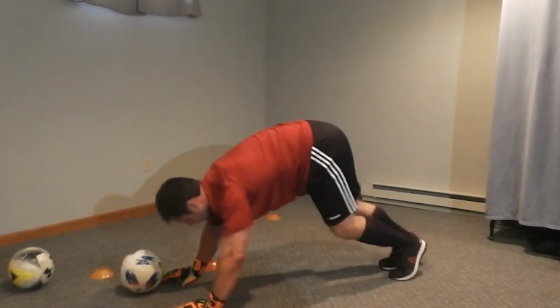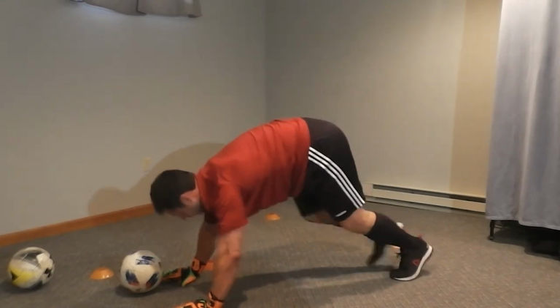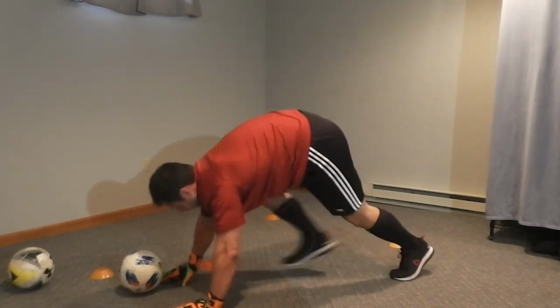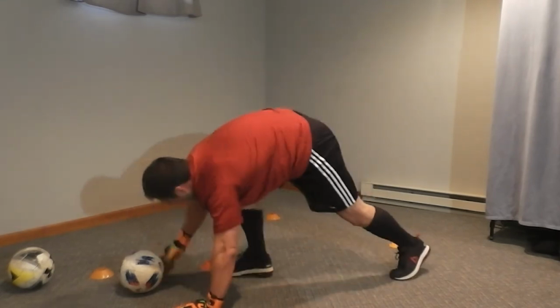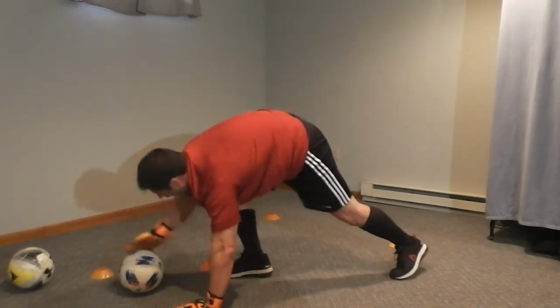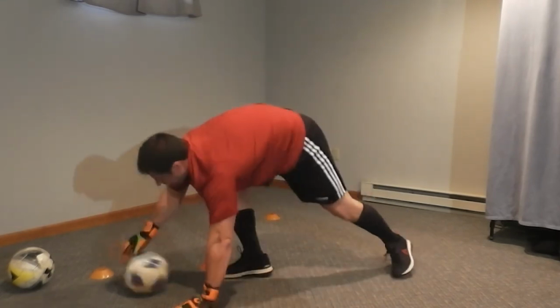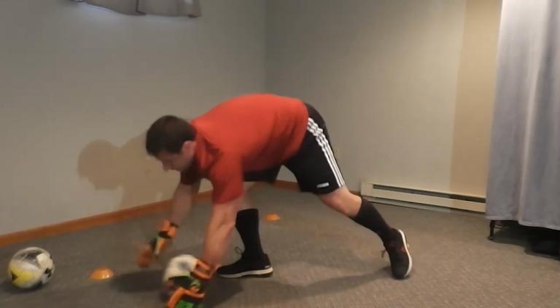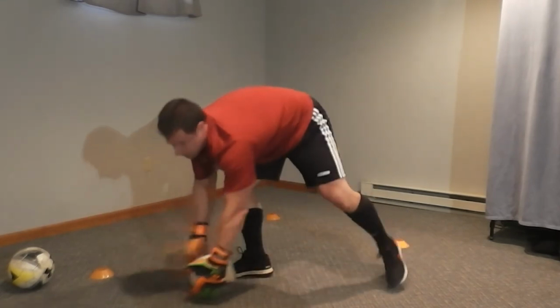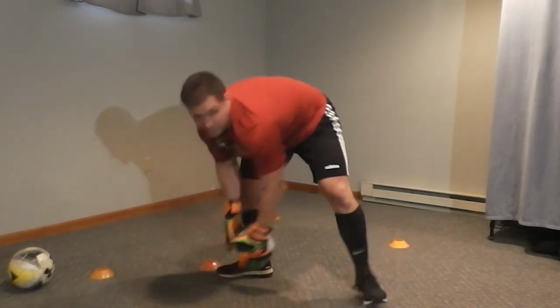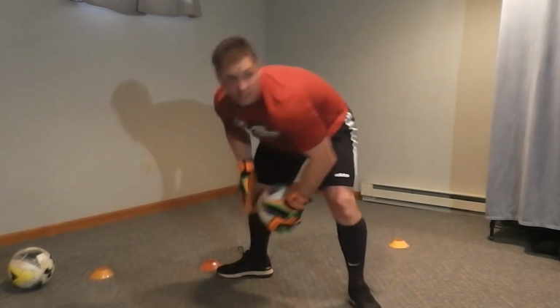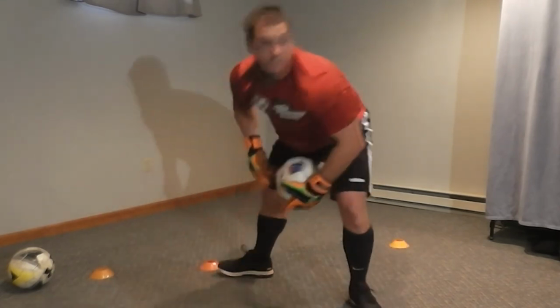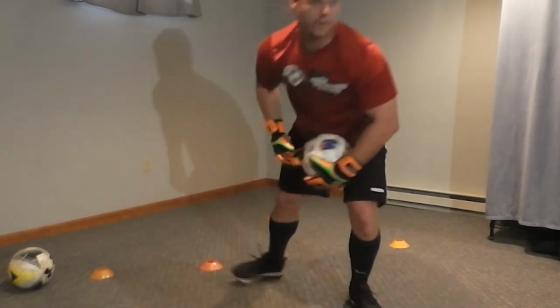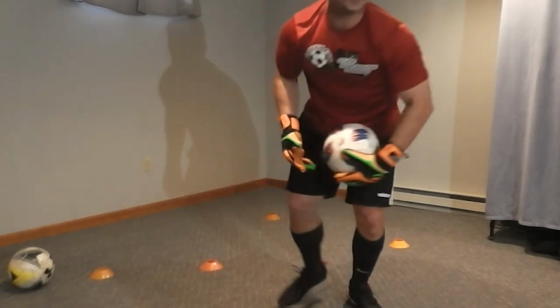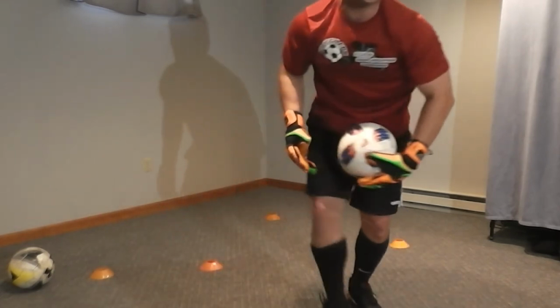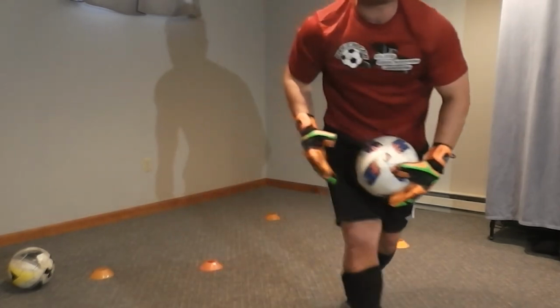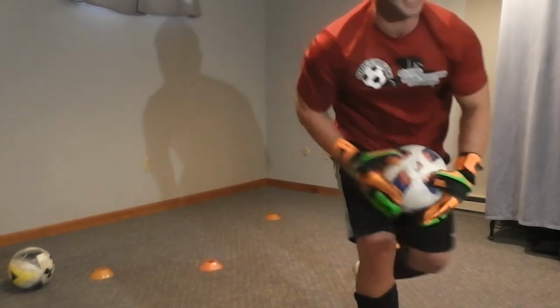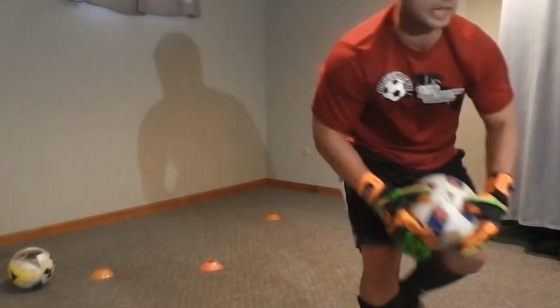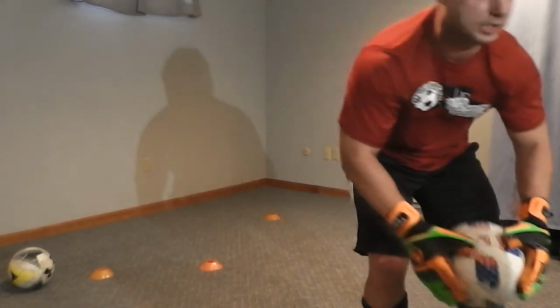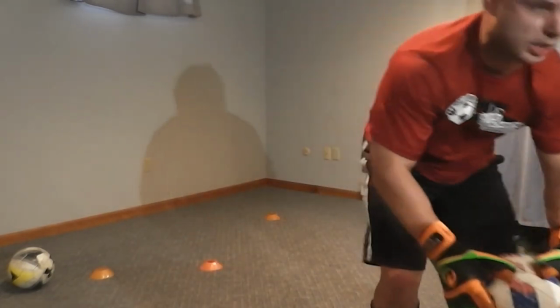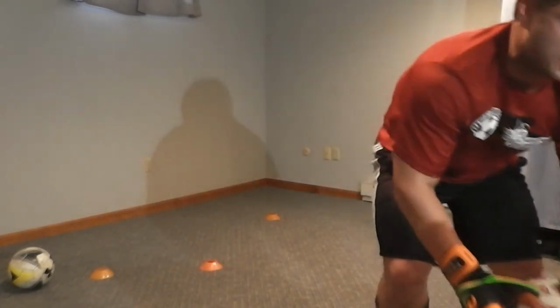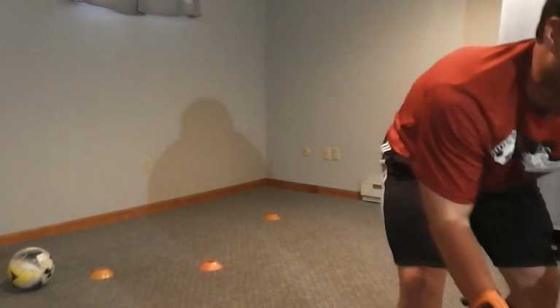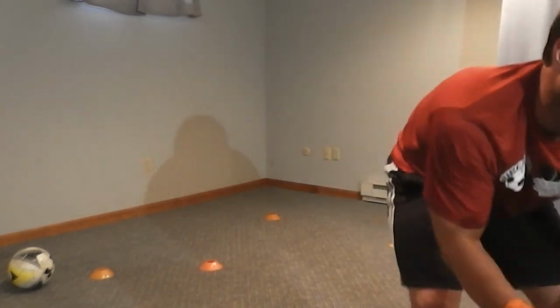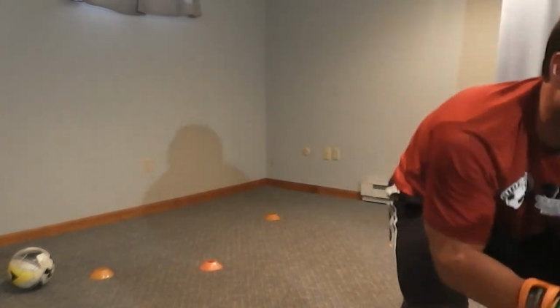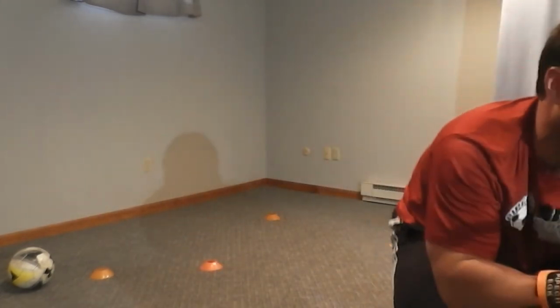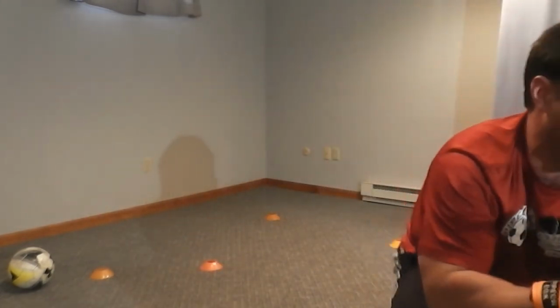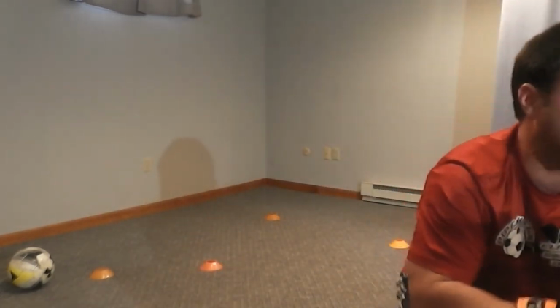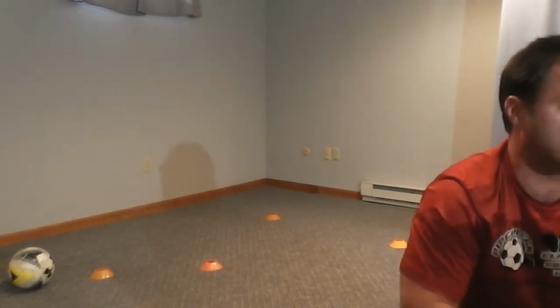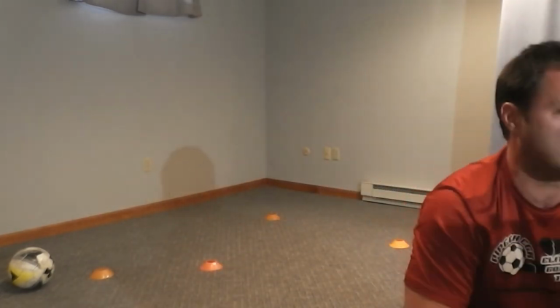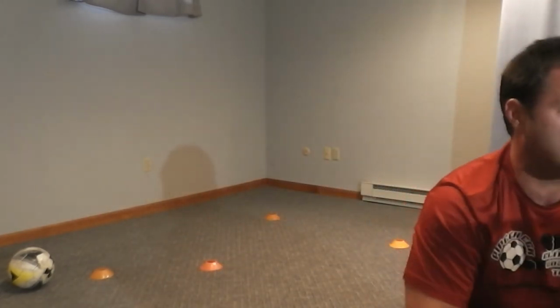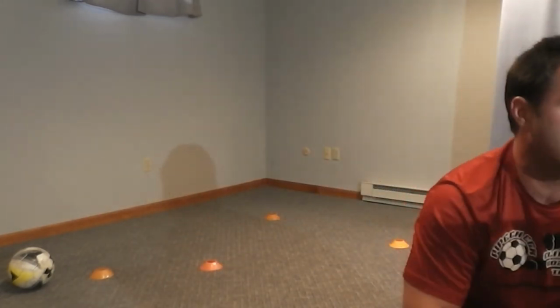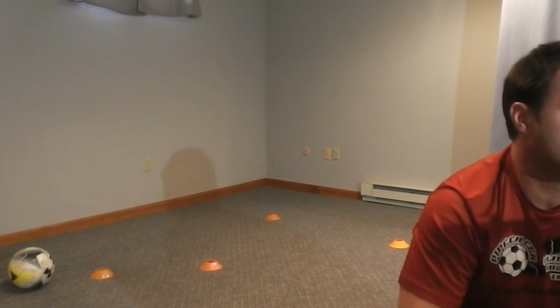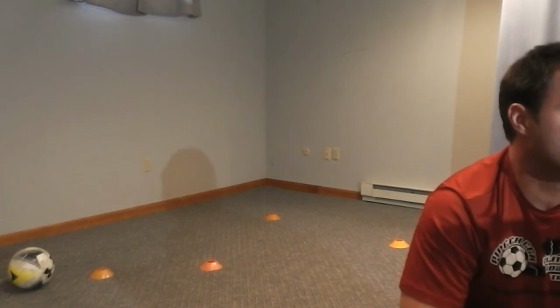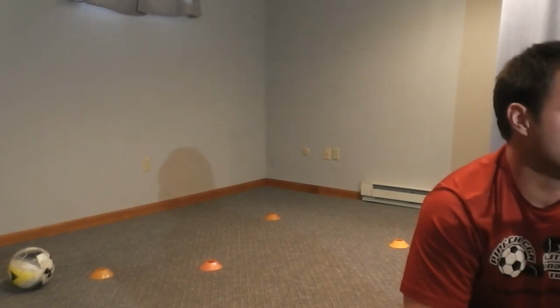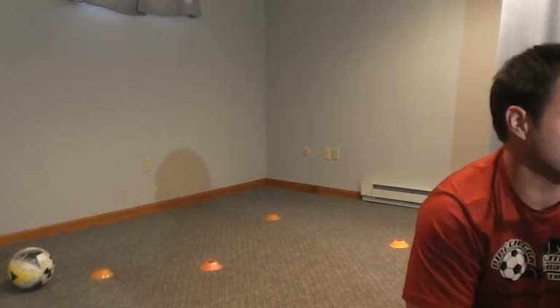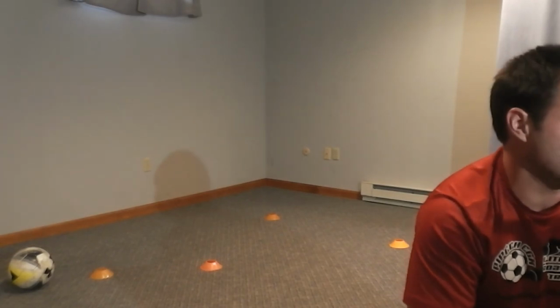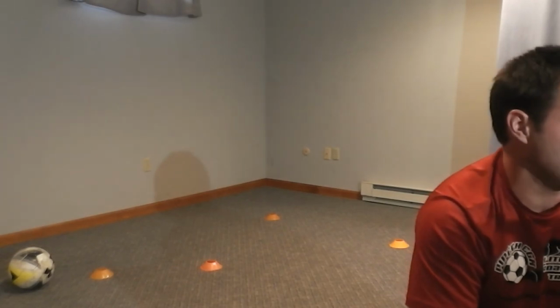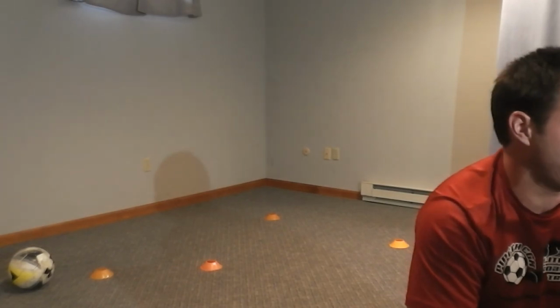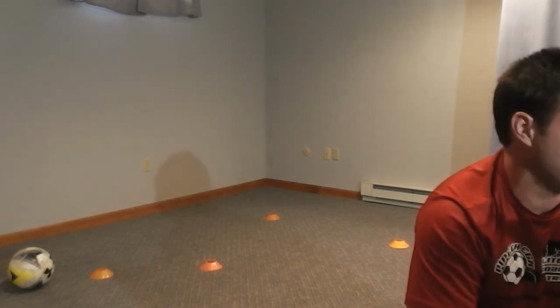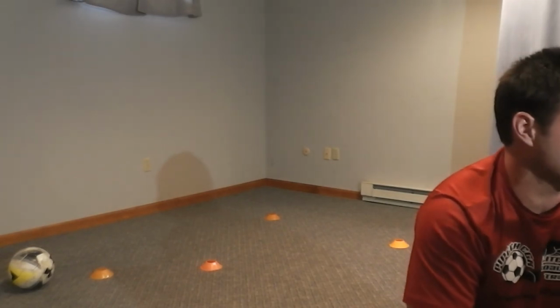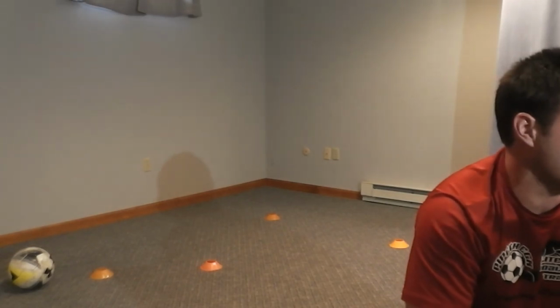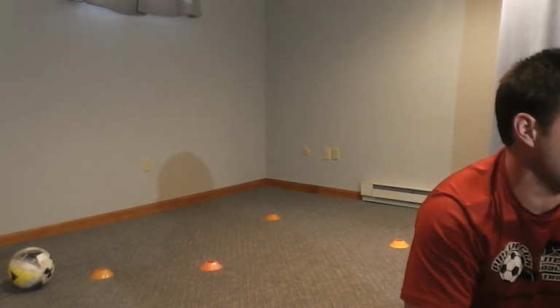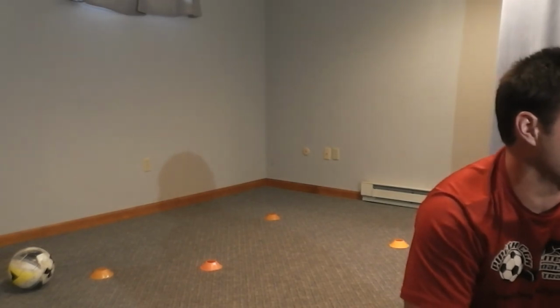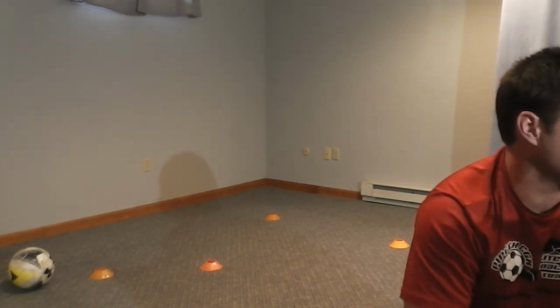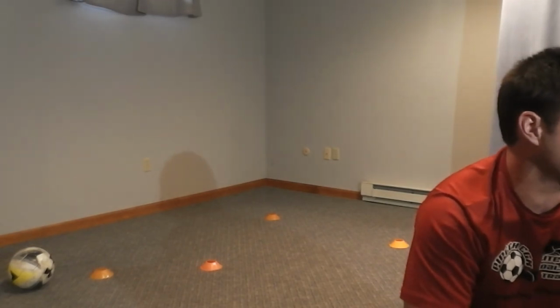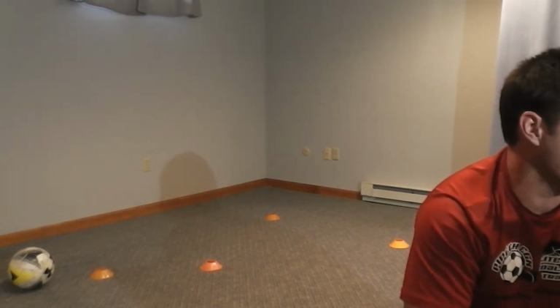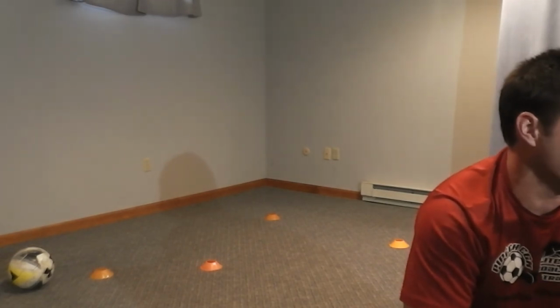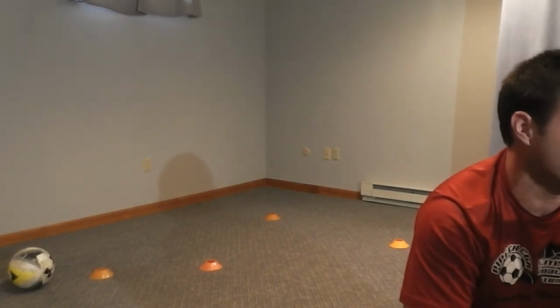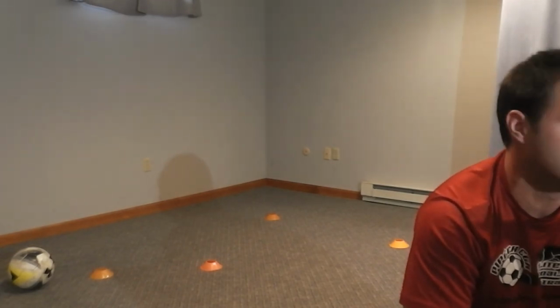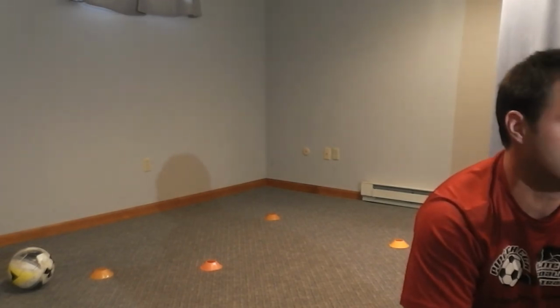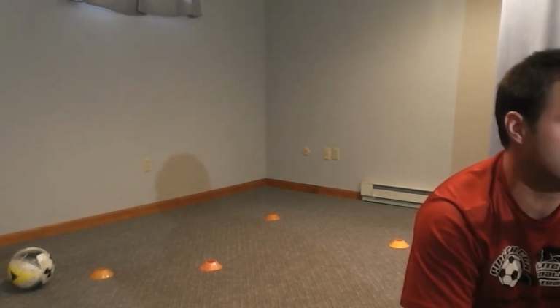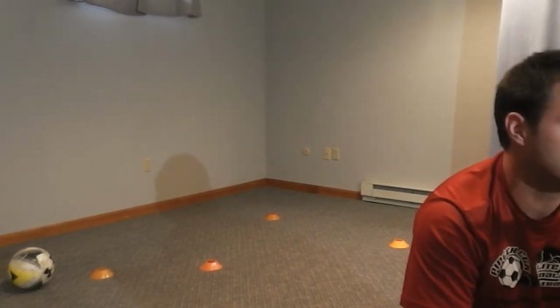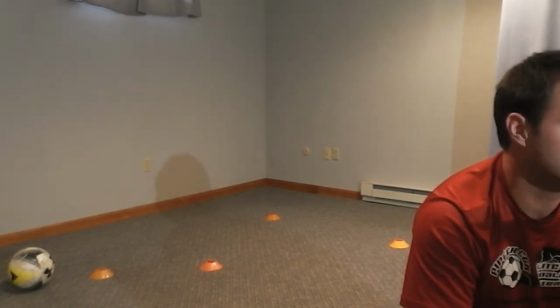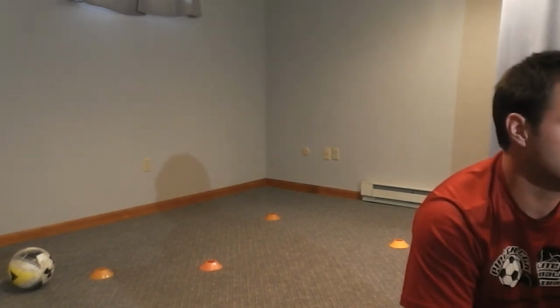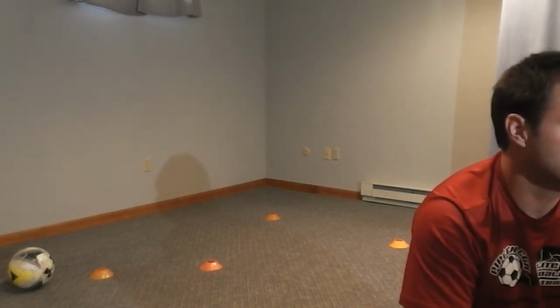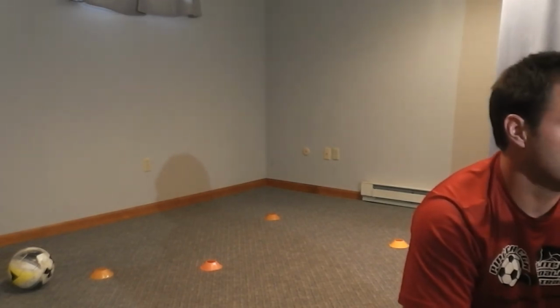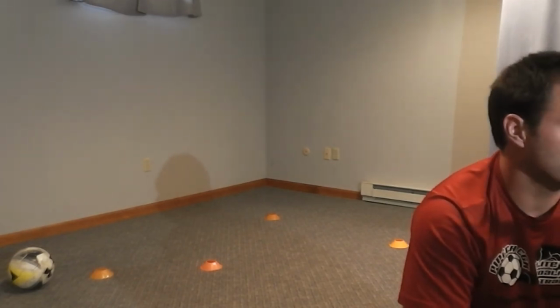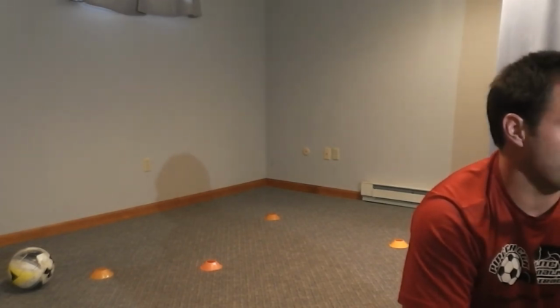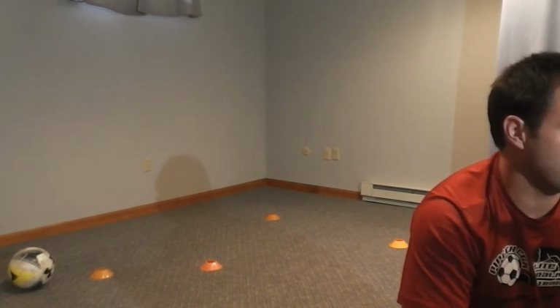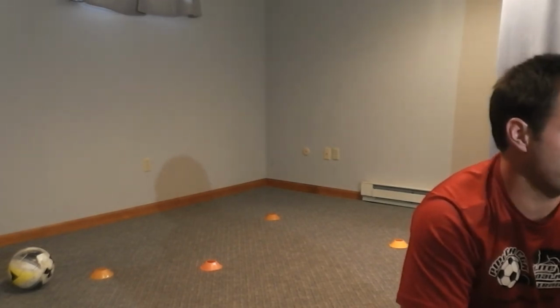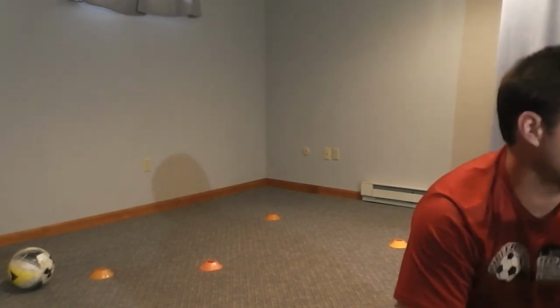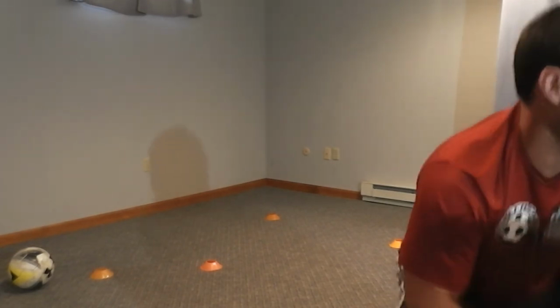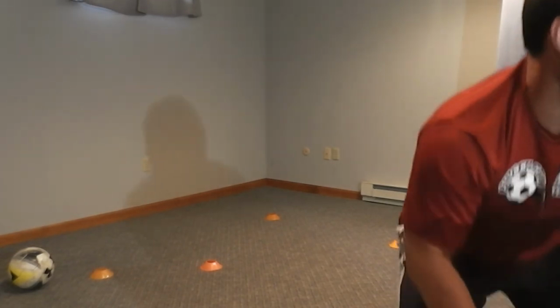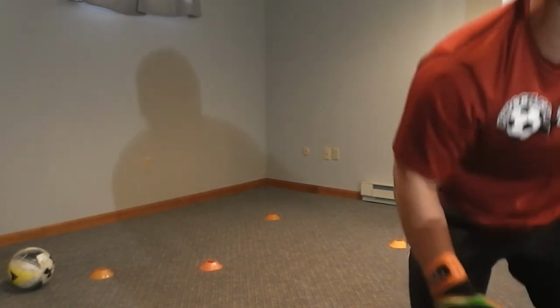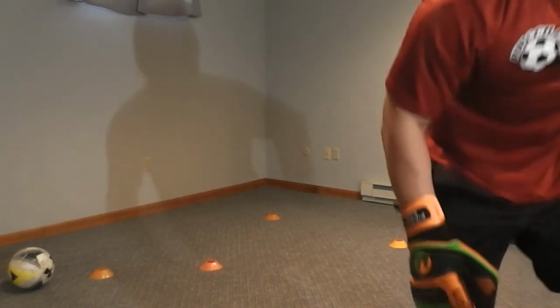Cap stretch — push your heel to the ground. Switch. And then just cycle your calves. Good. Fifteen seconds — get a quick drink of water if you need it. We'll get started.